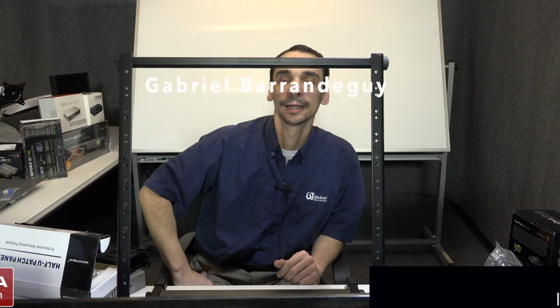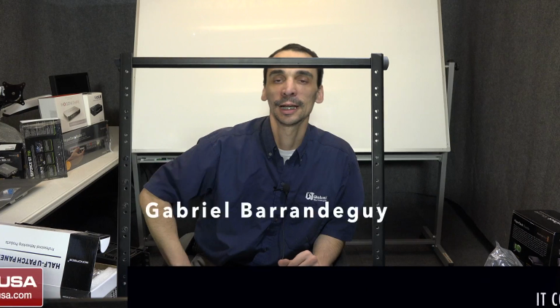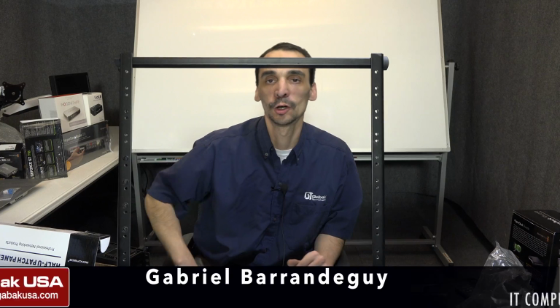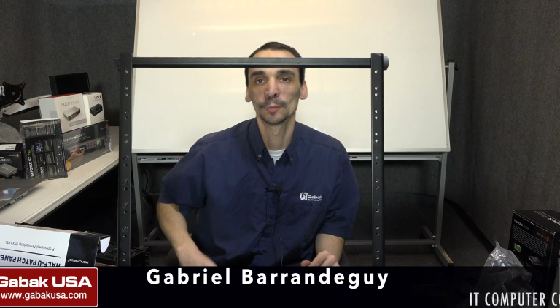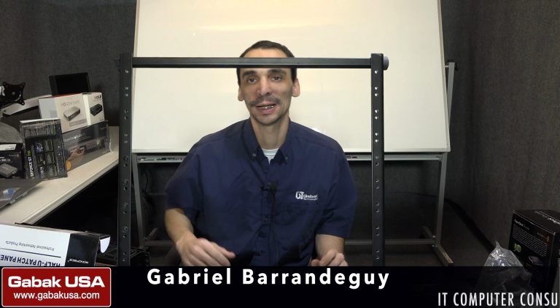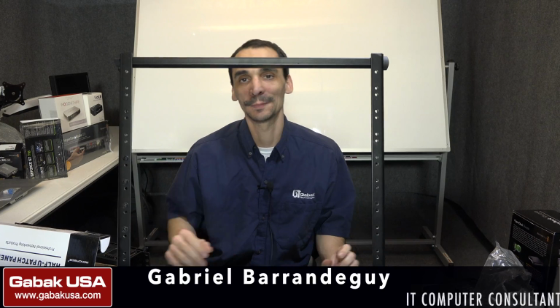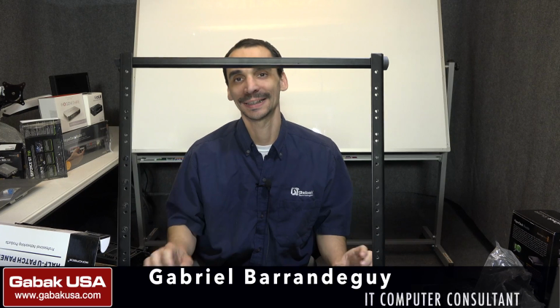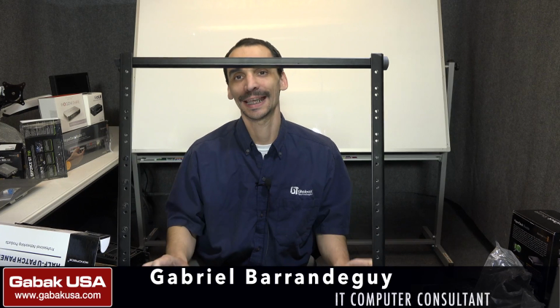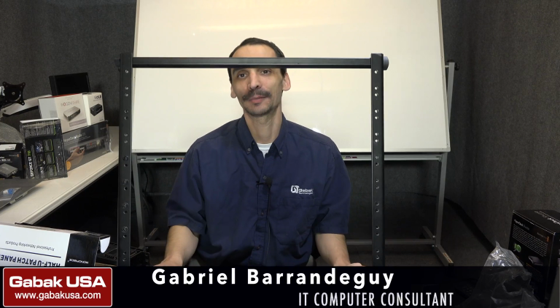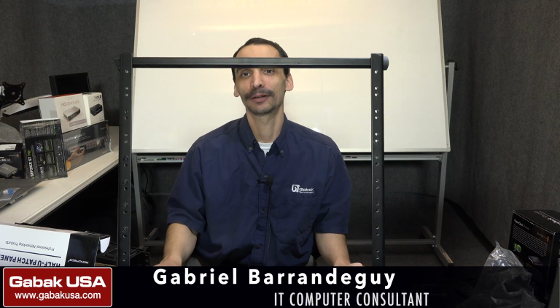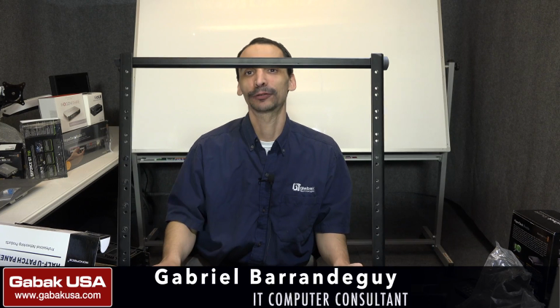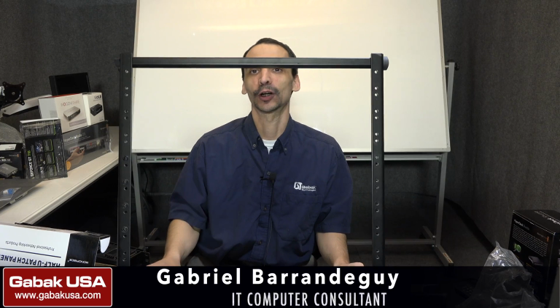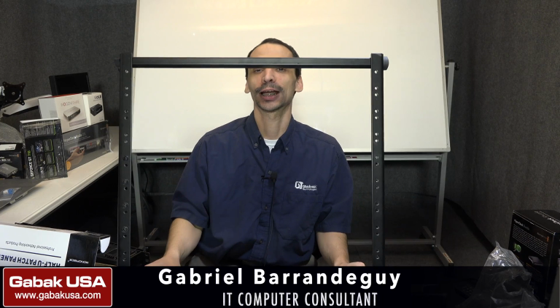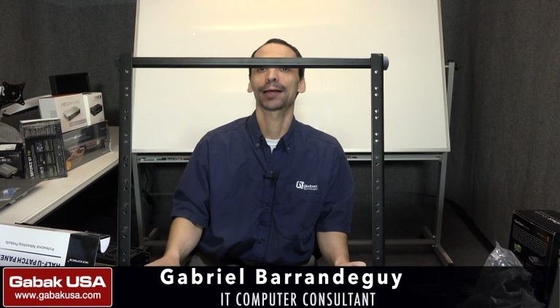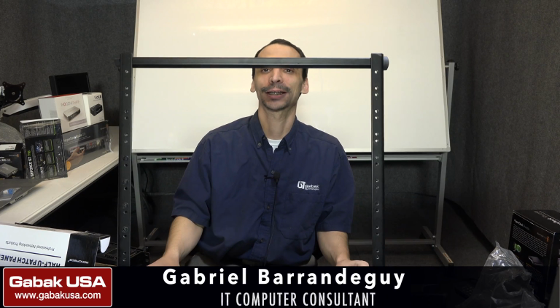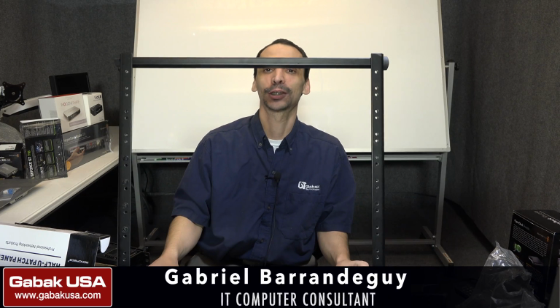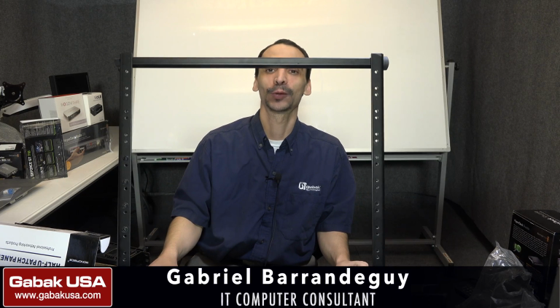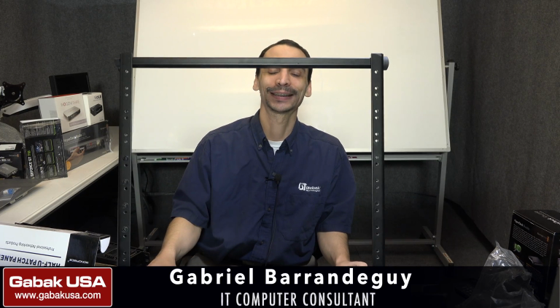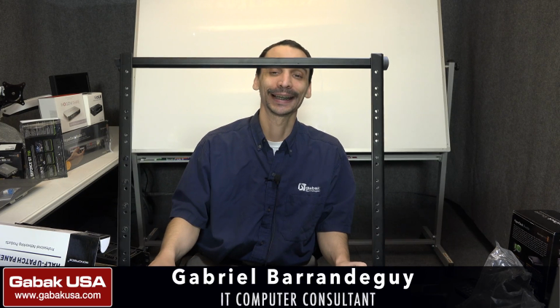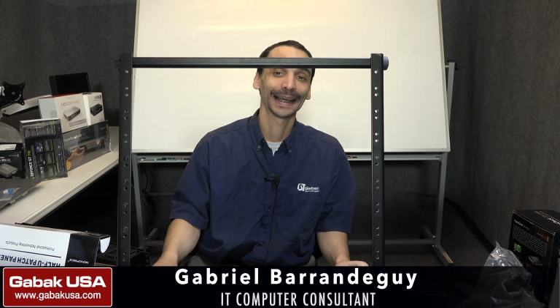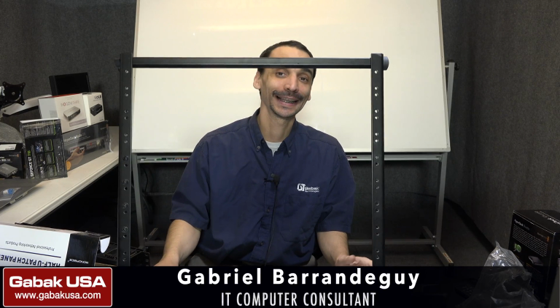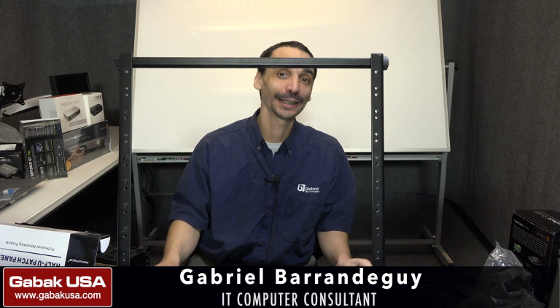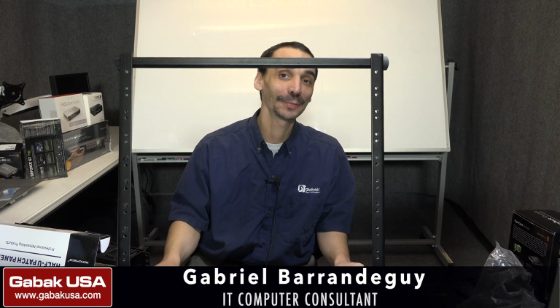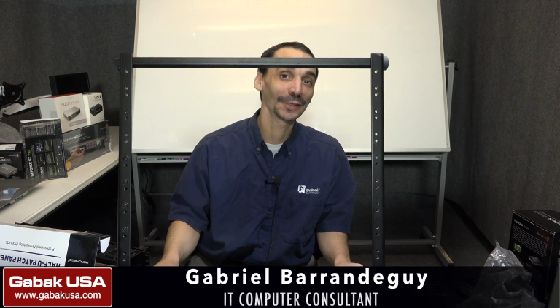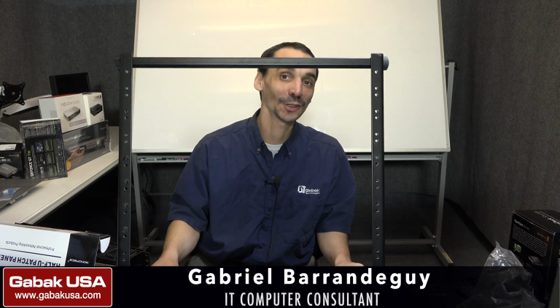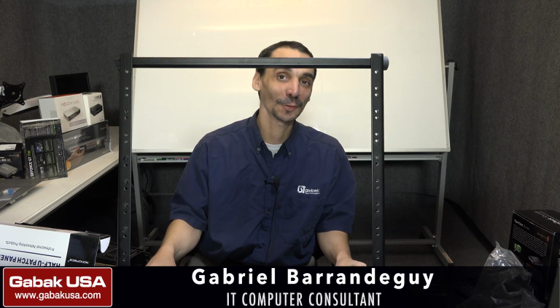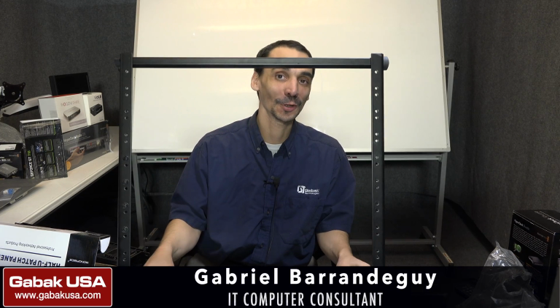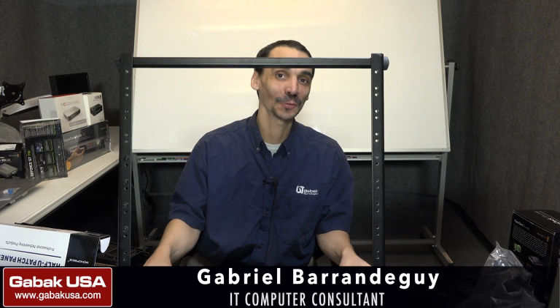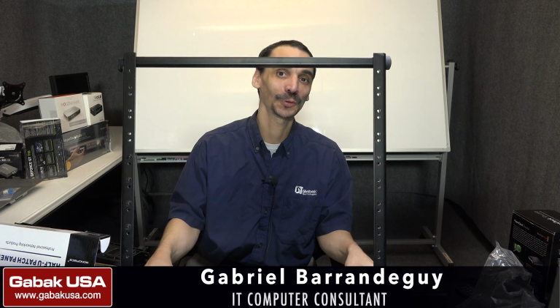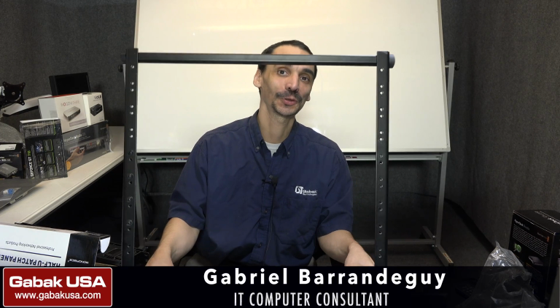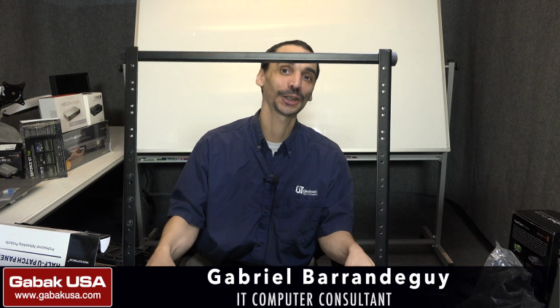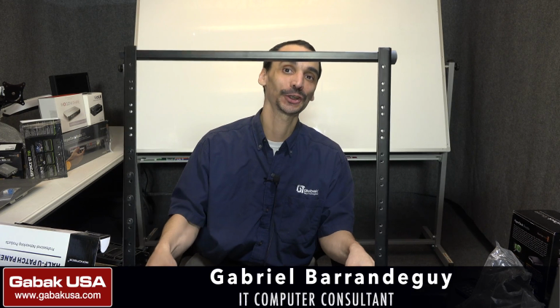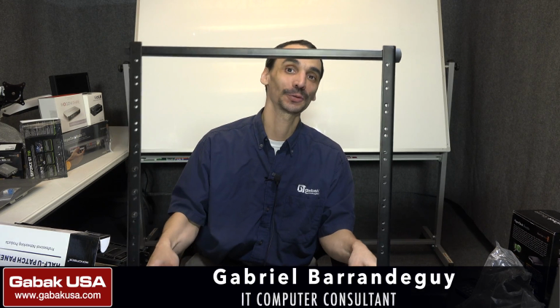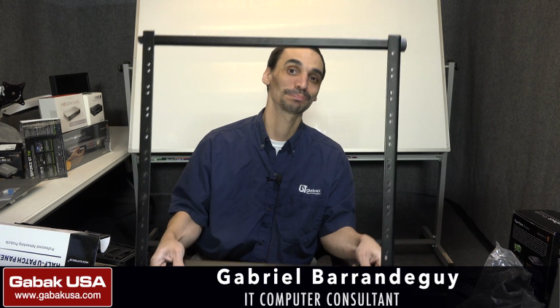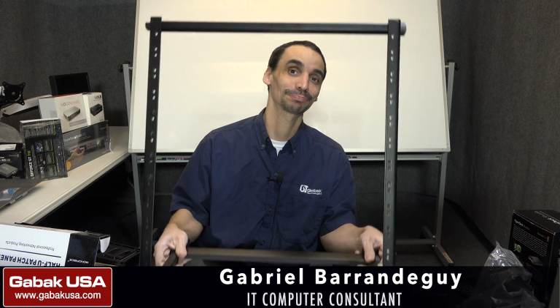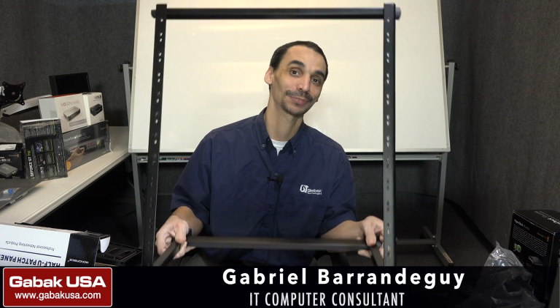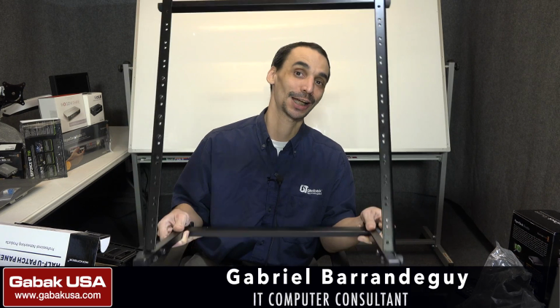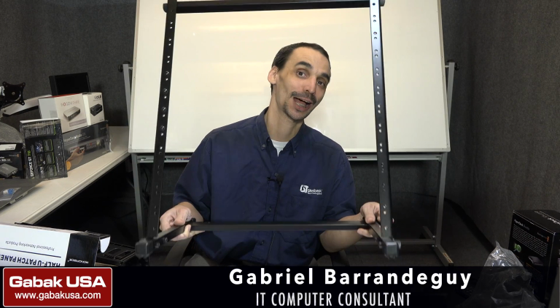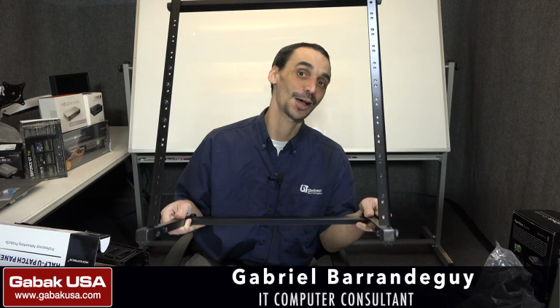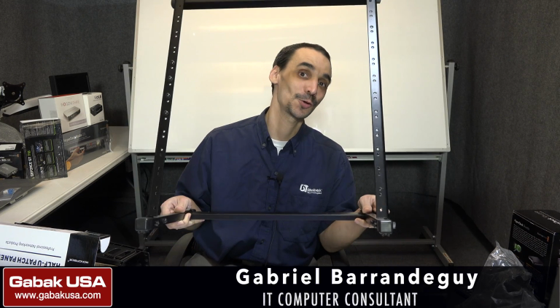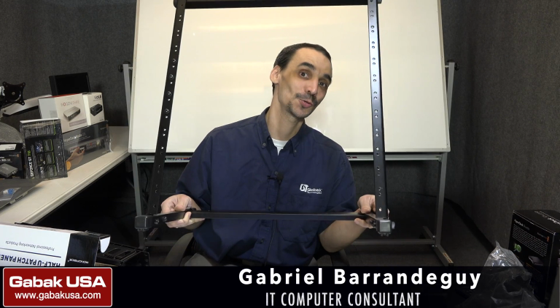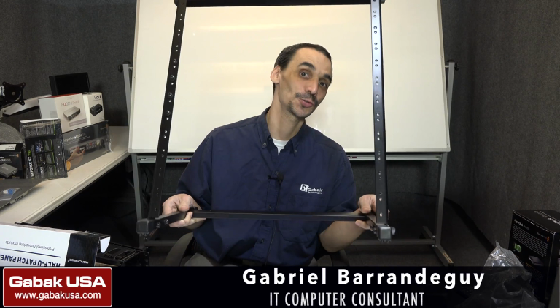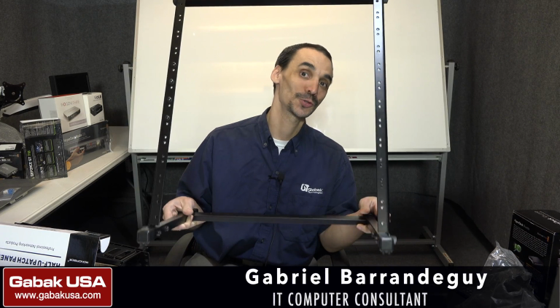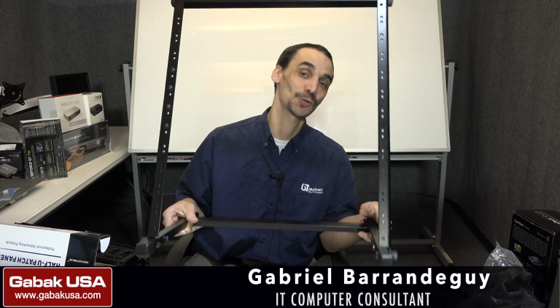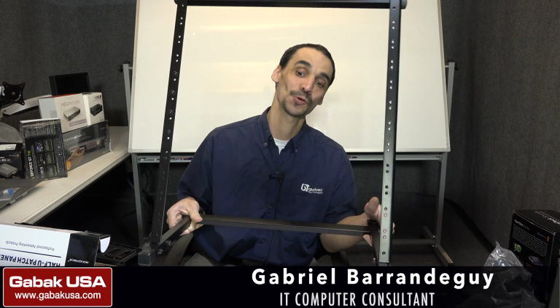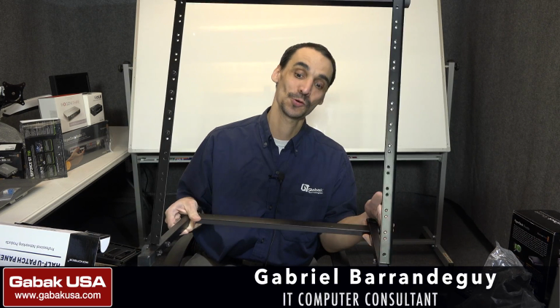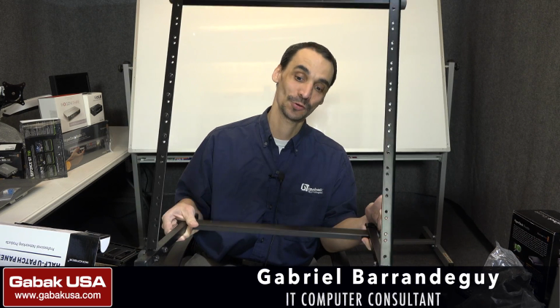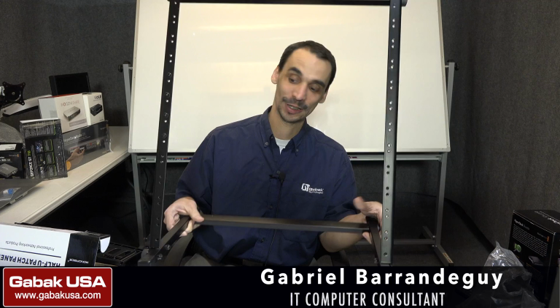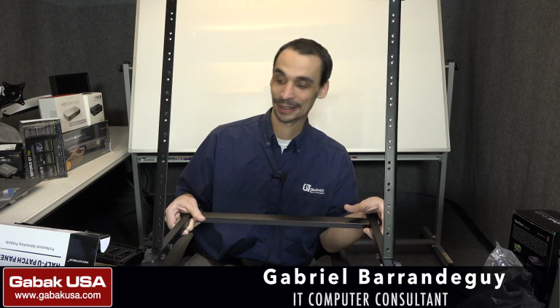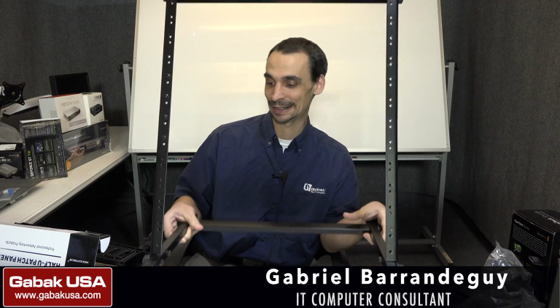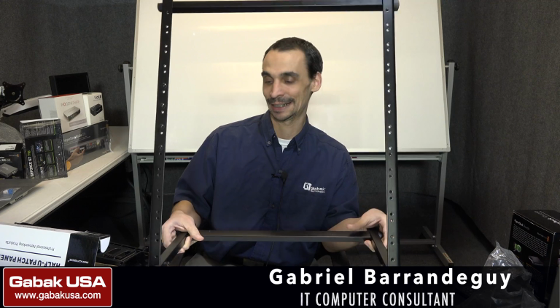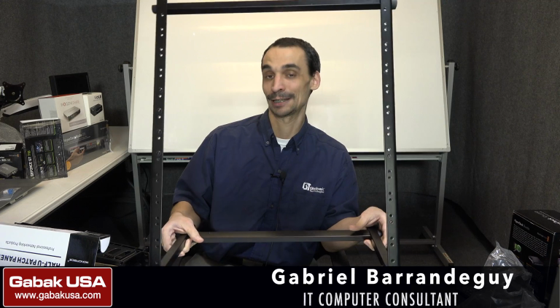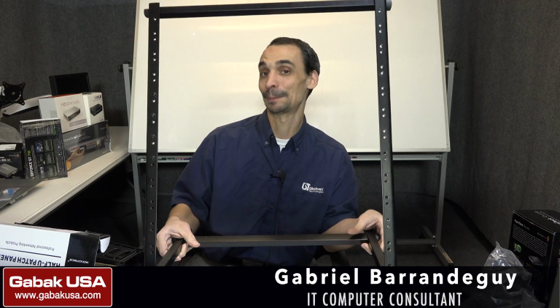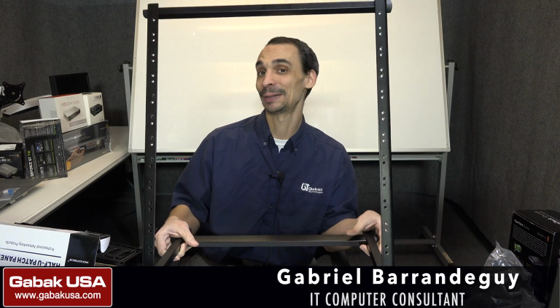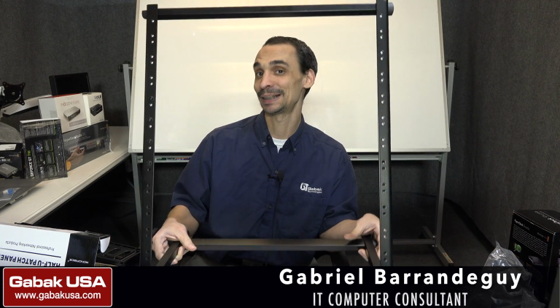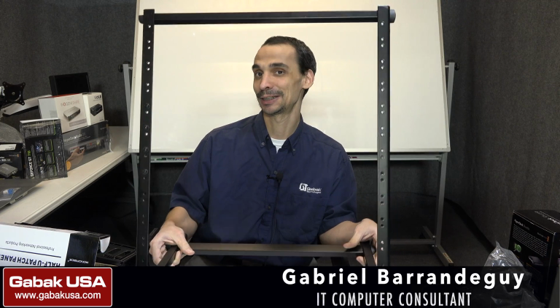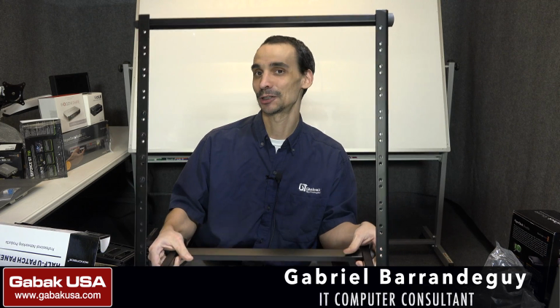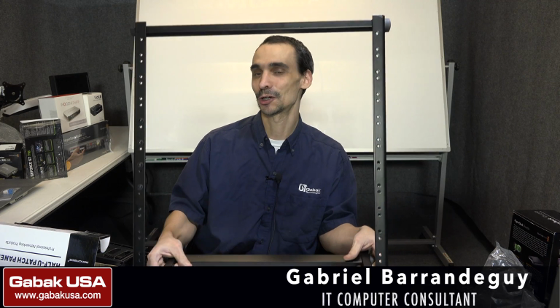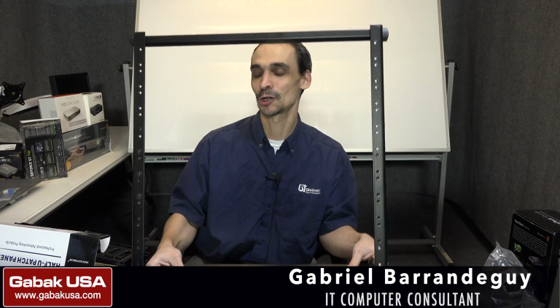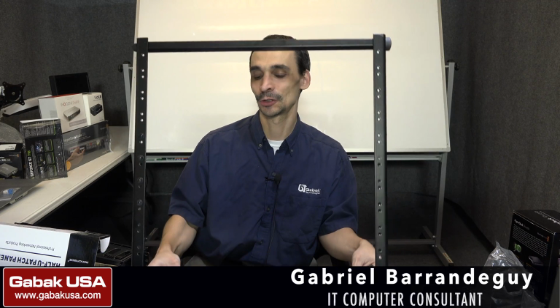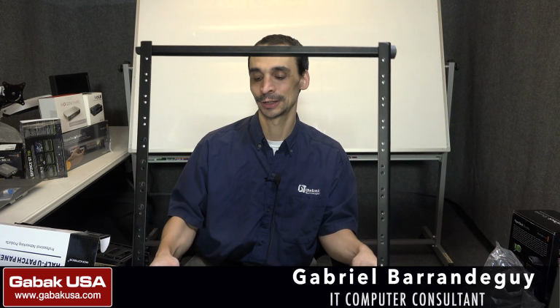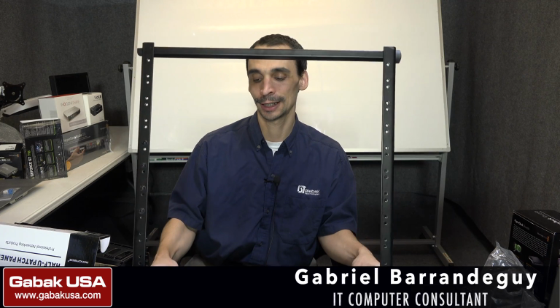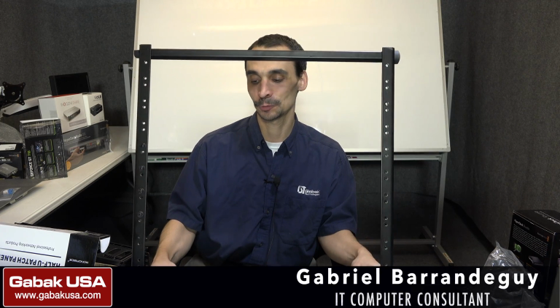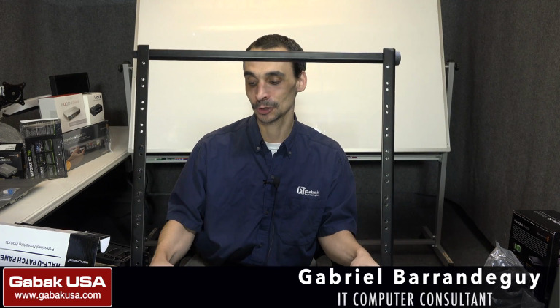Hello, my name is Gabriel from Gabac USA. In this video, I'm going to teach you how to build your own network.